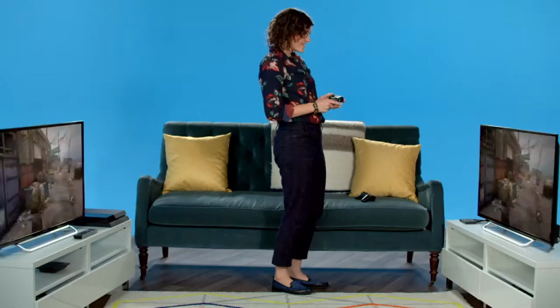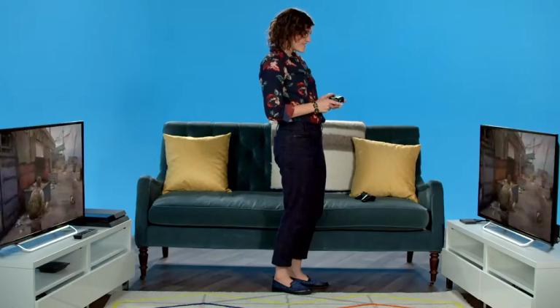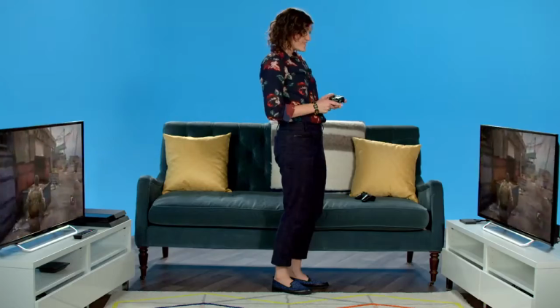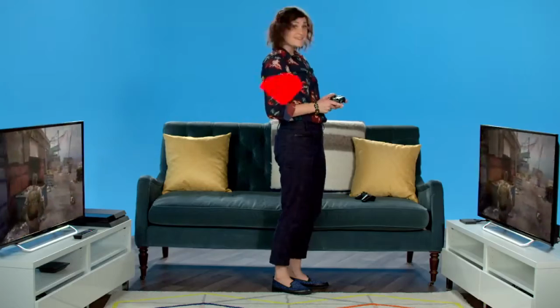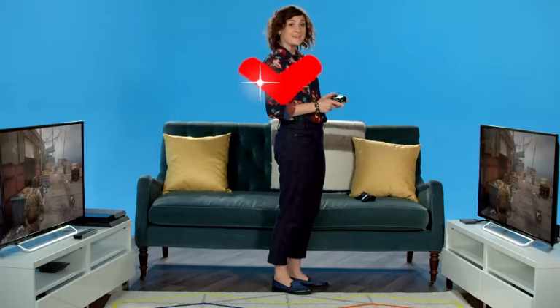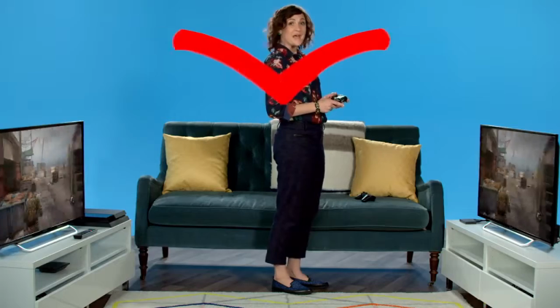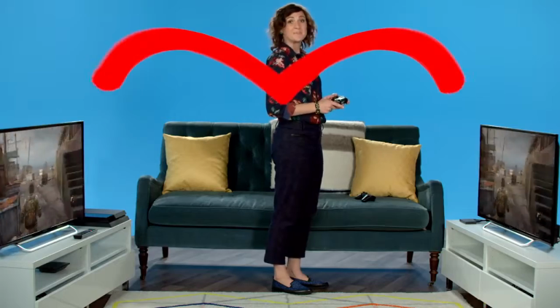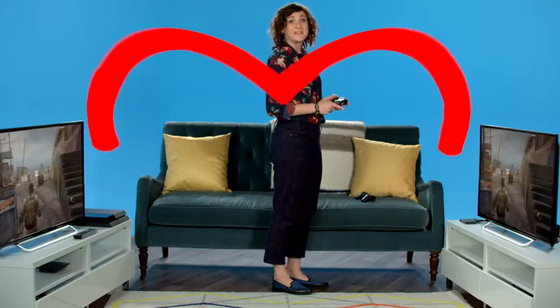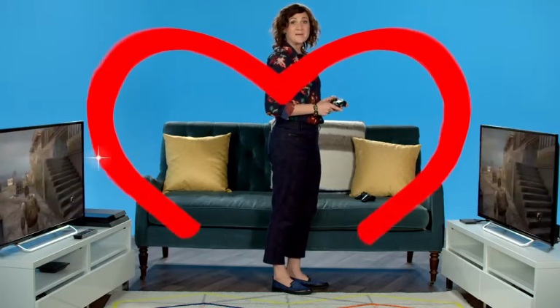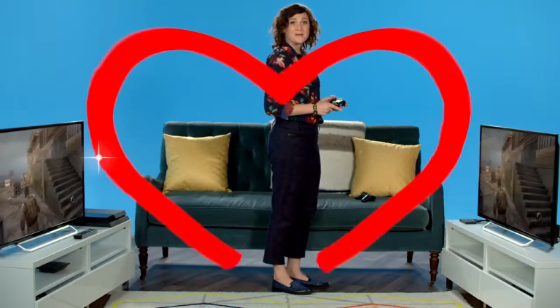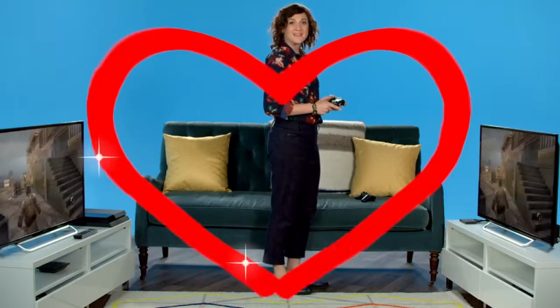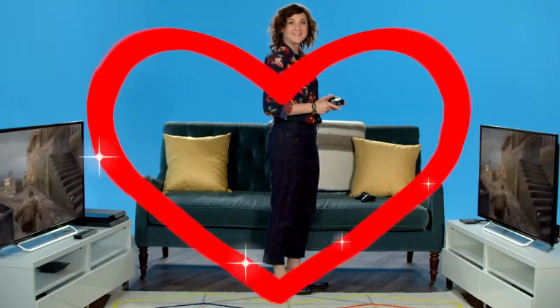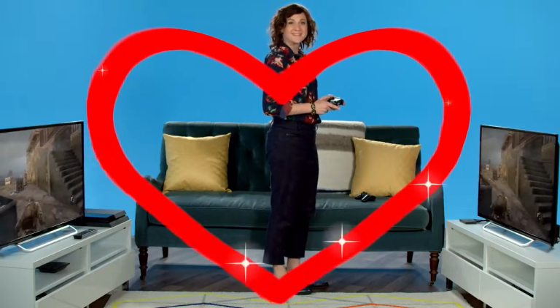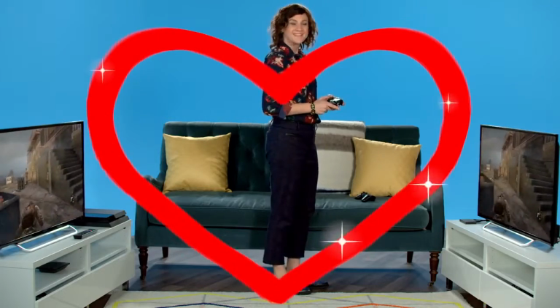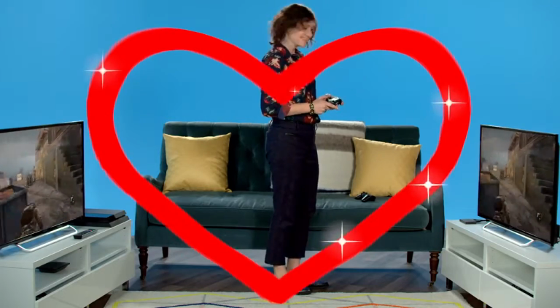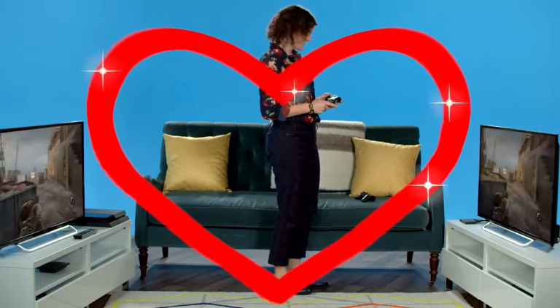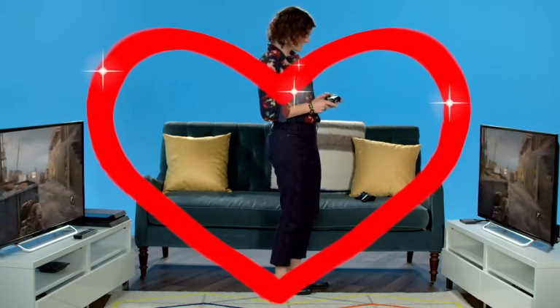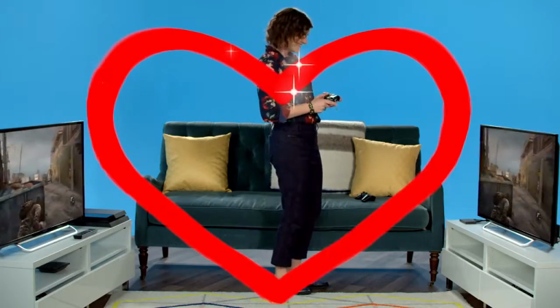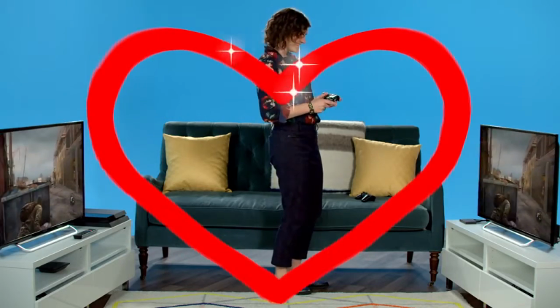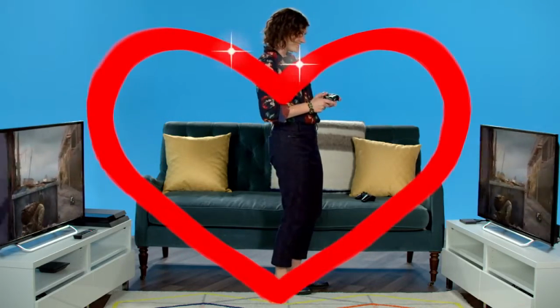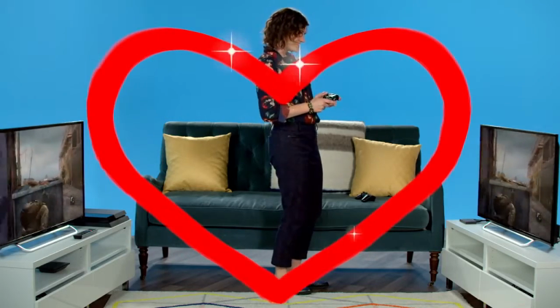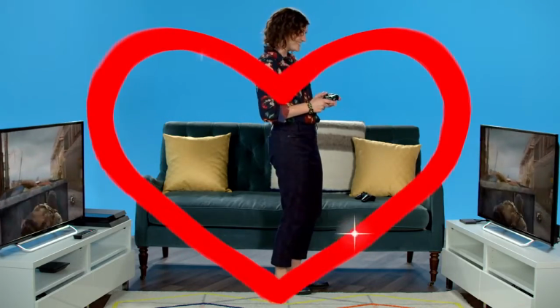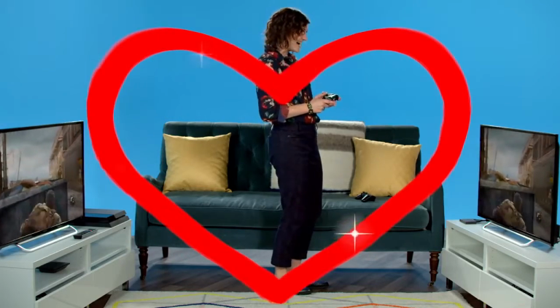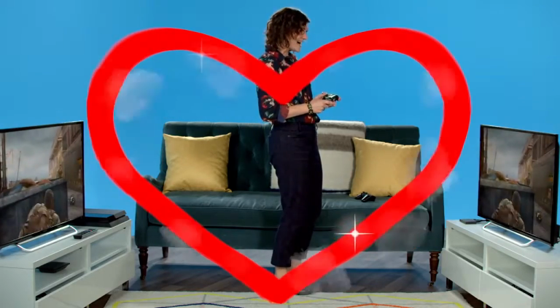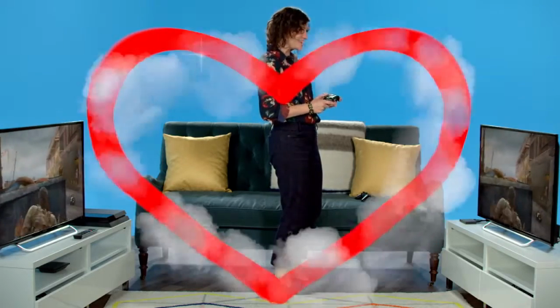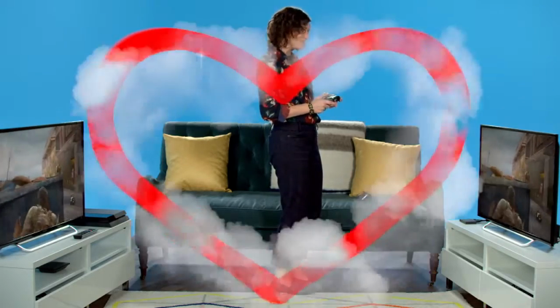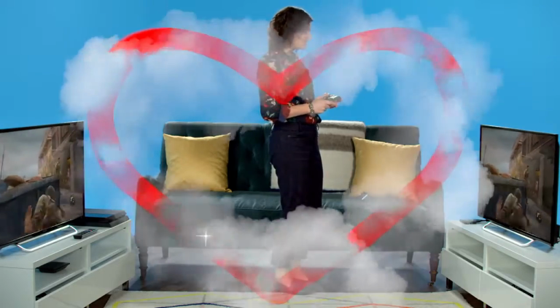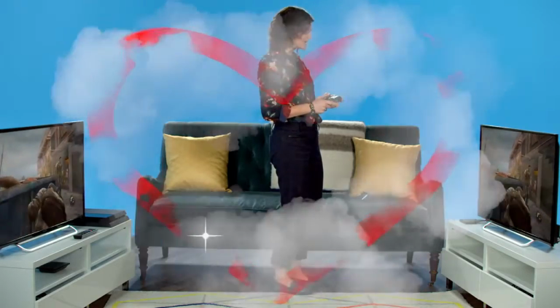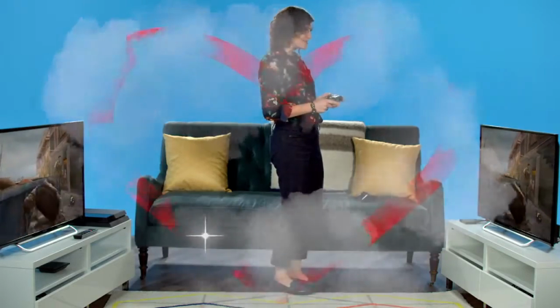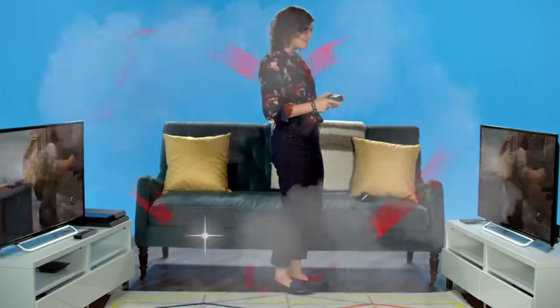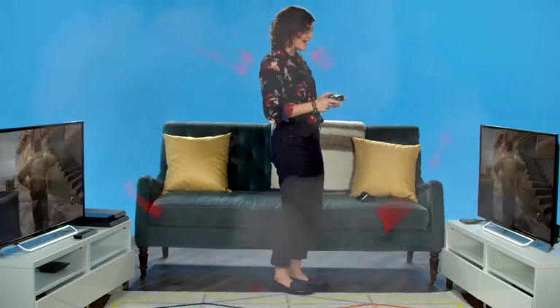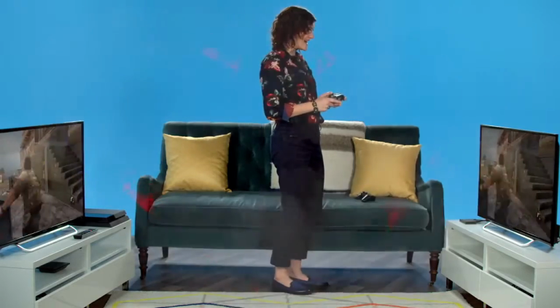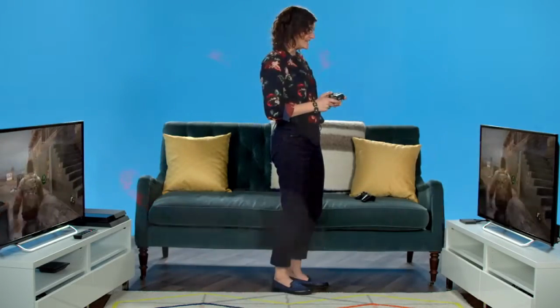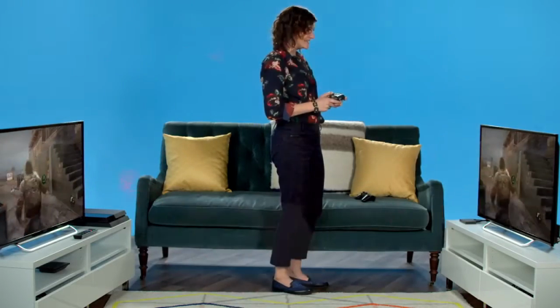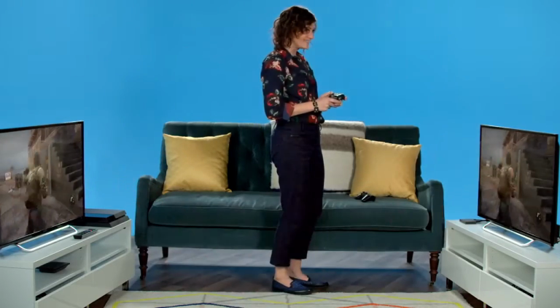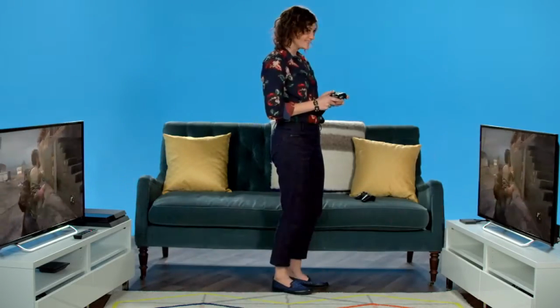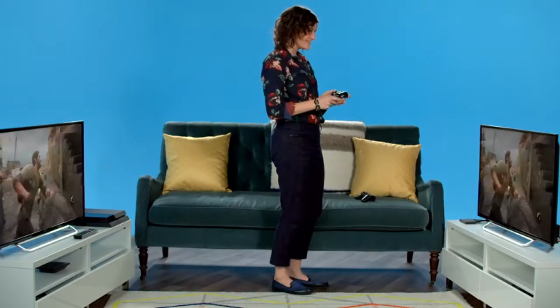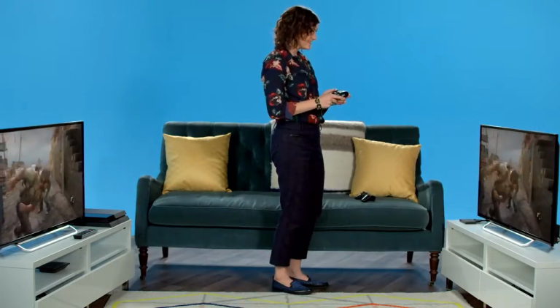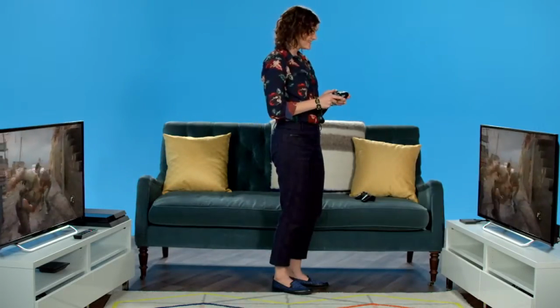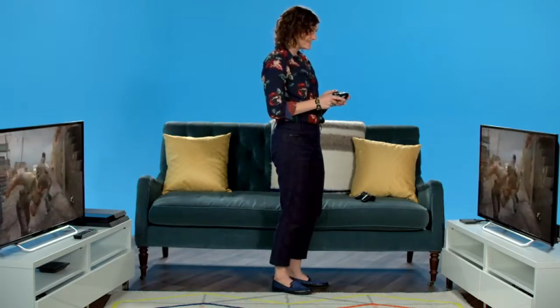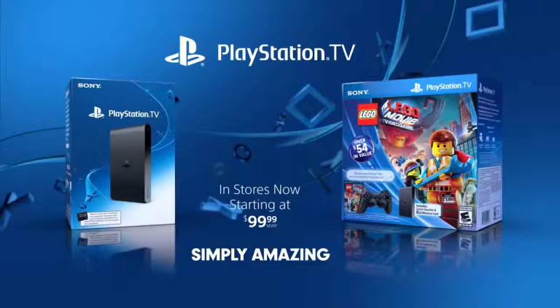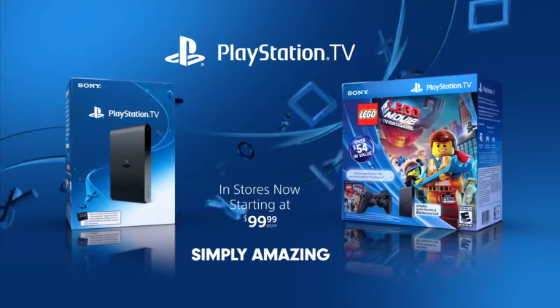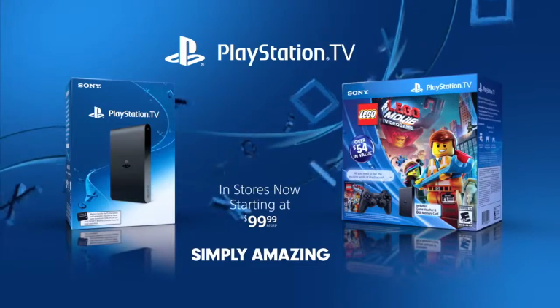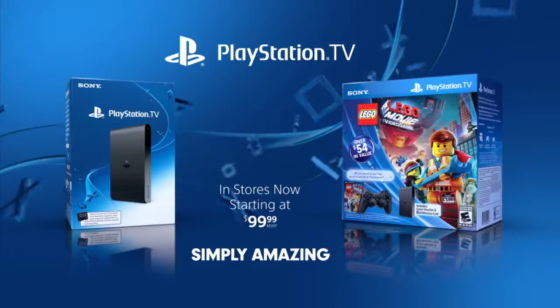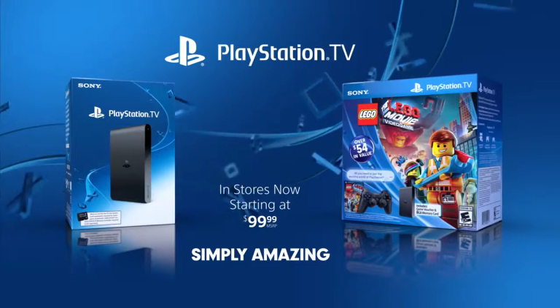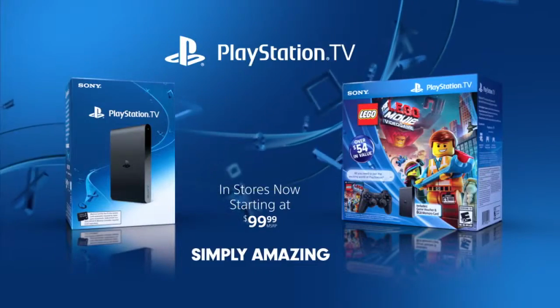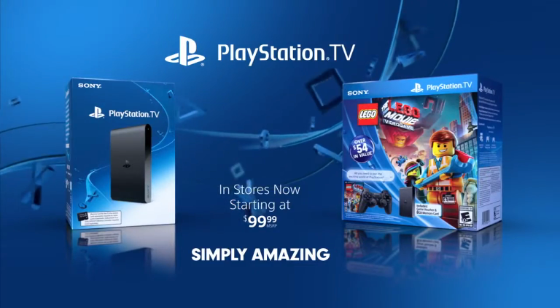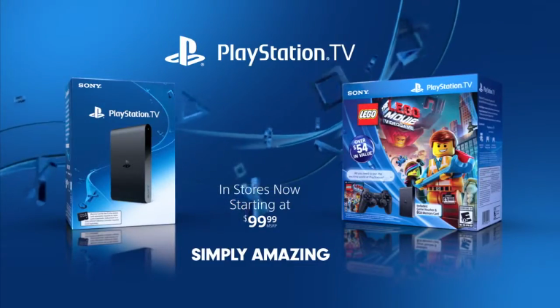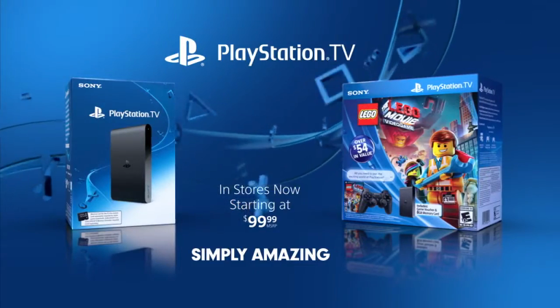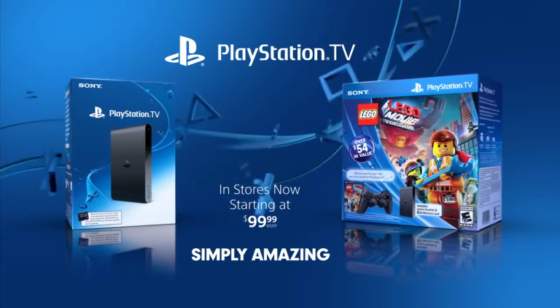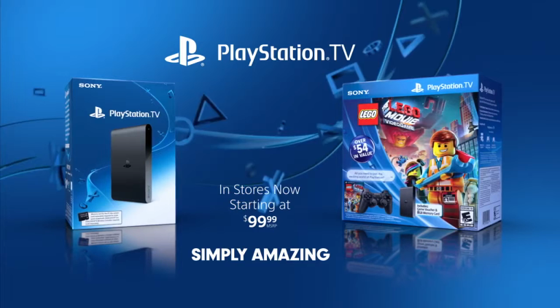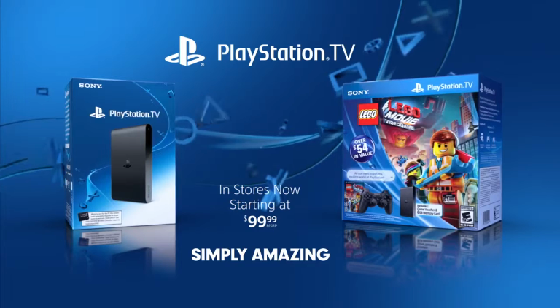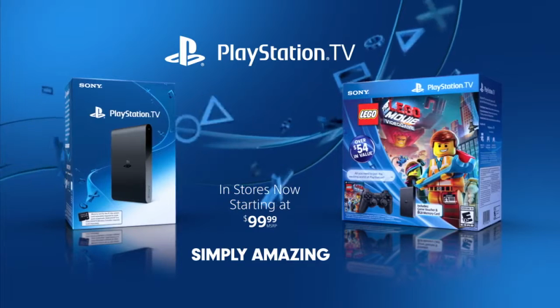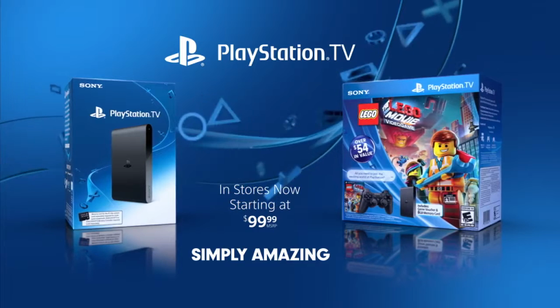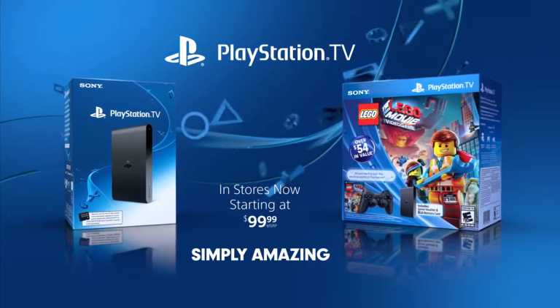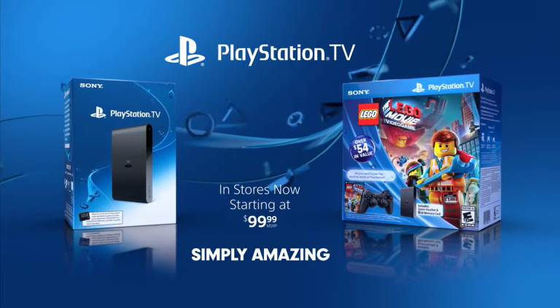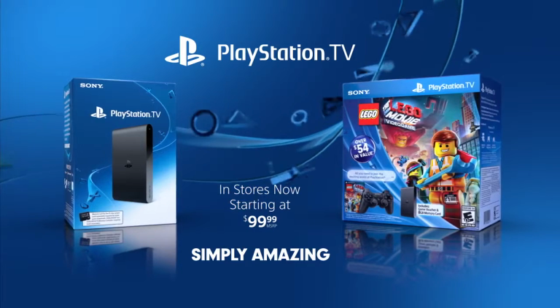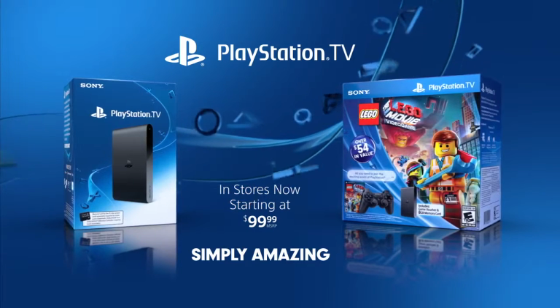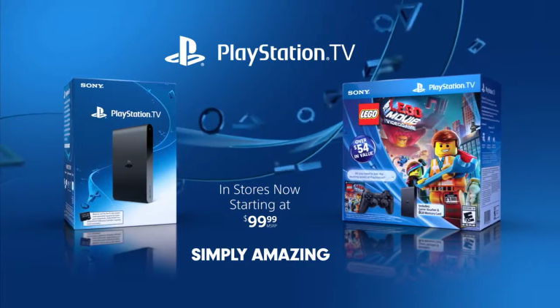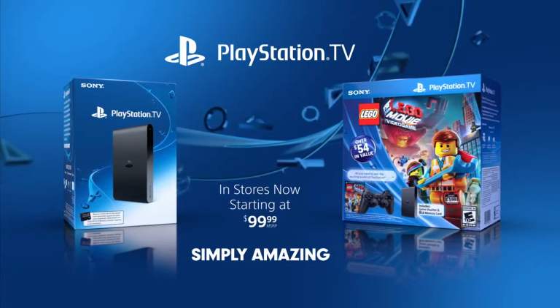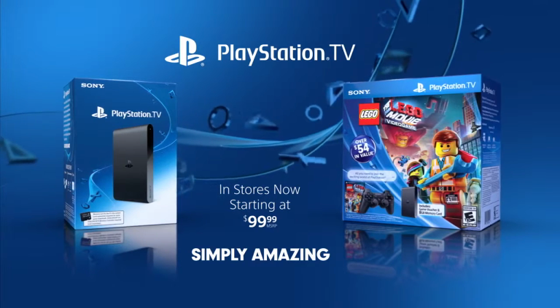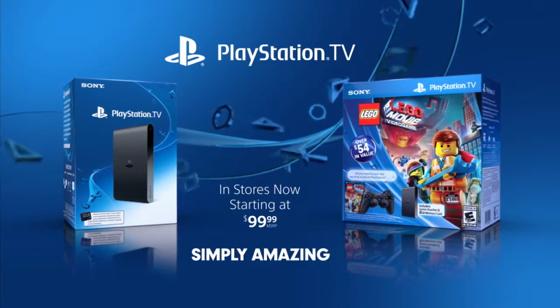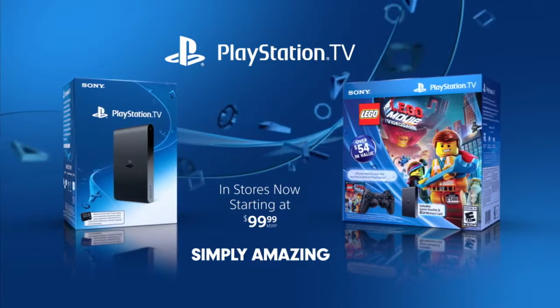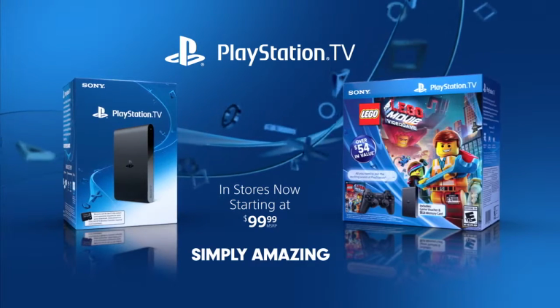Happy gaming! Die, you dirtbags! PlayStation TV. Simply amazing.